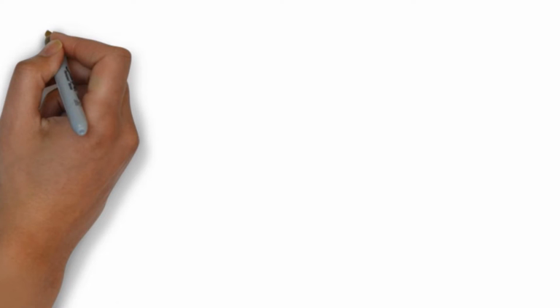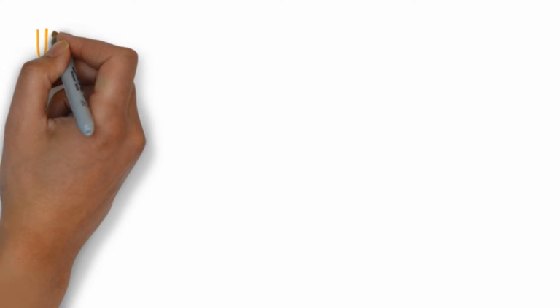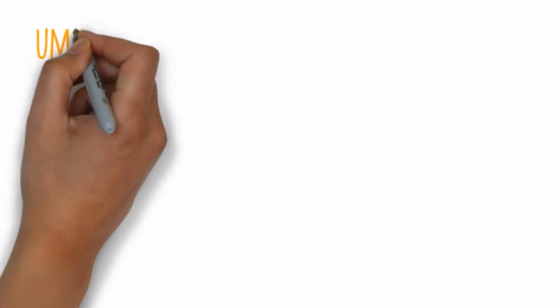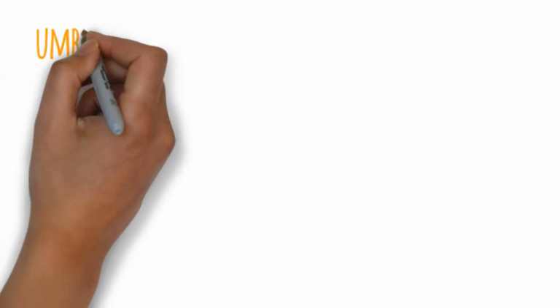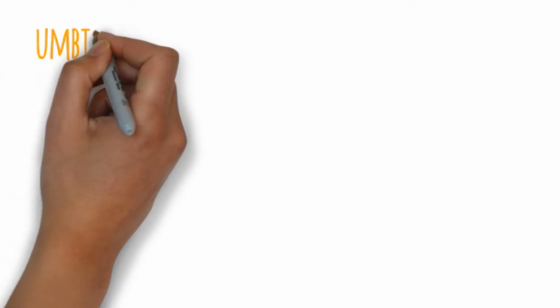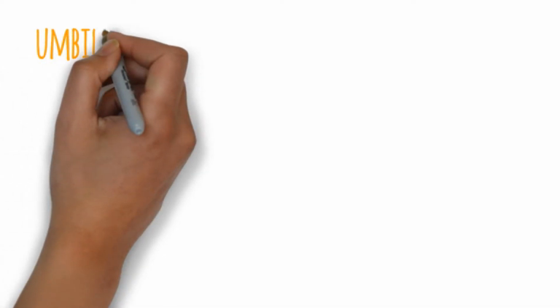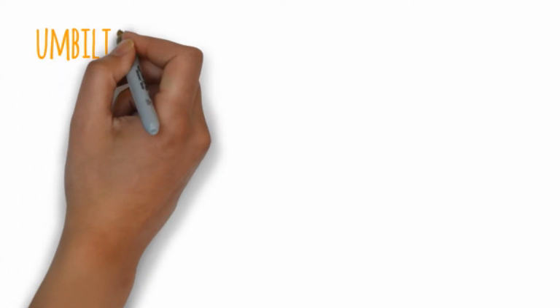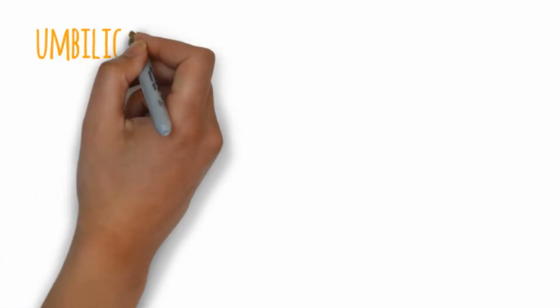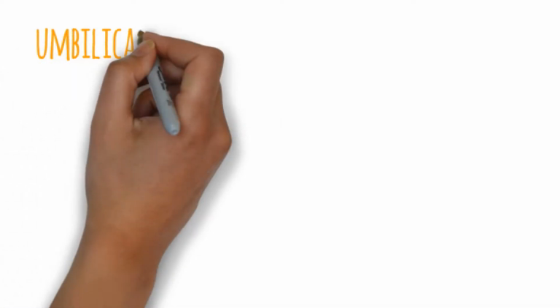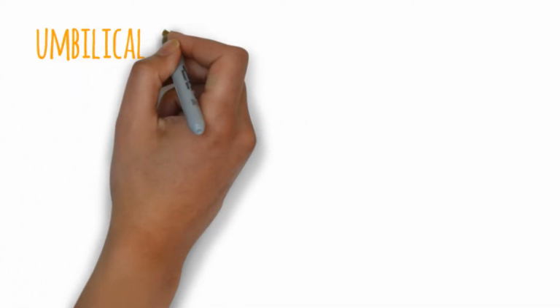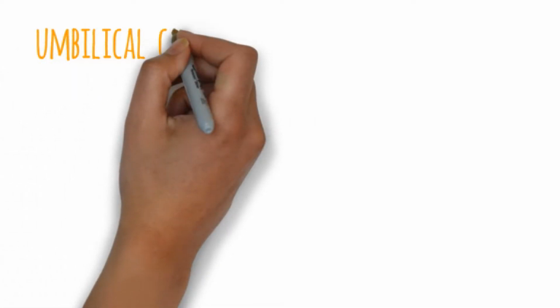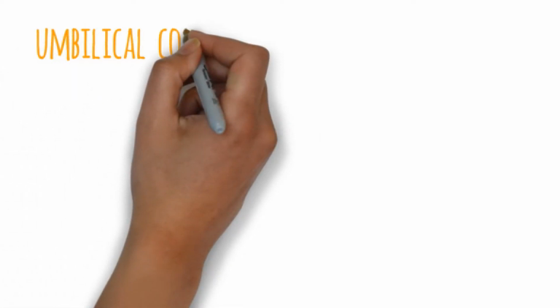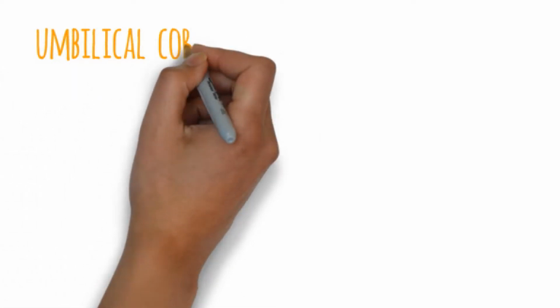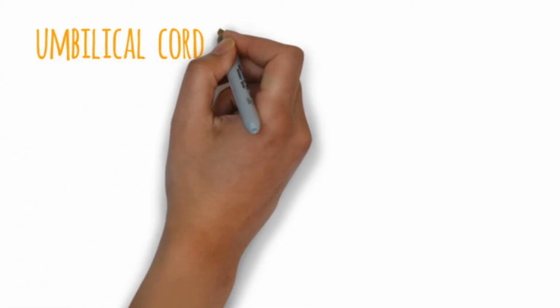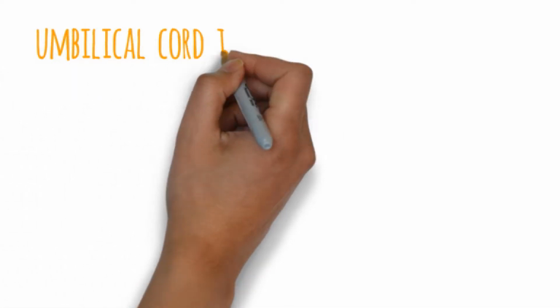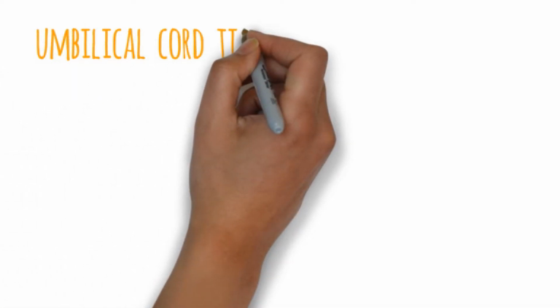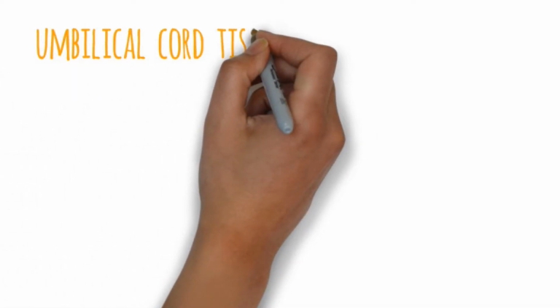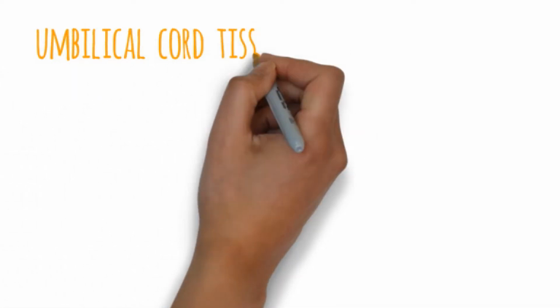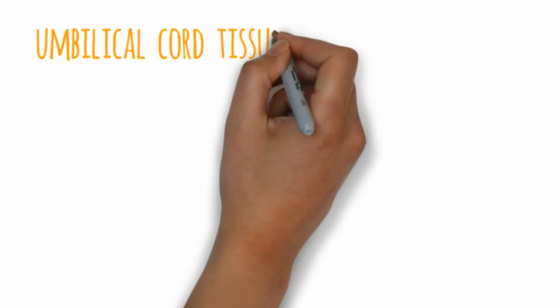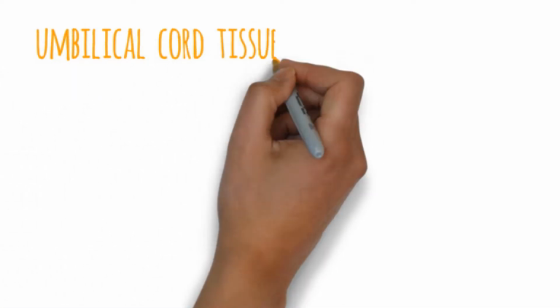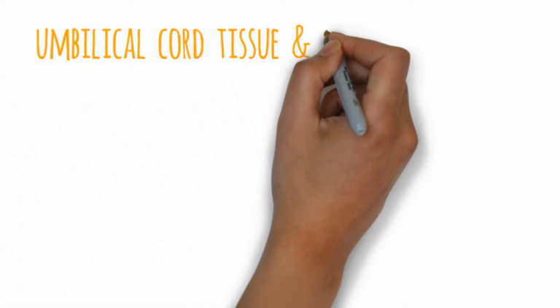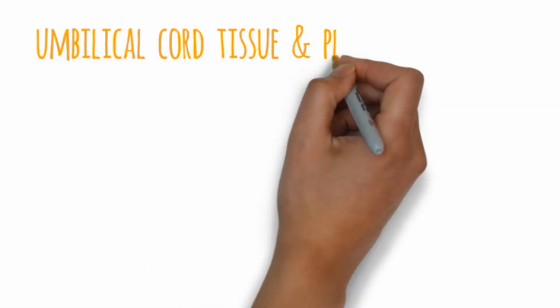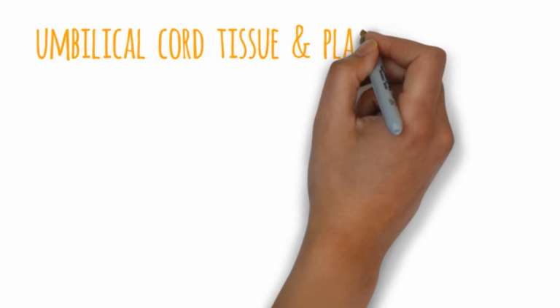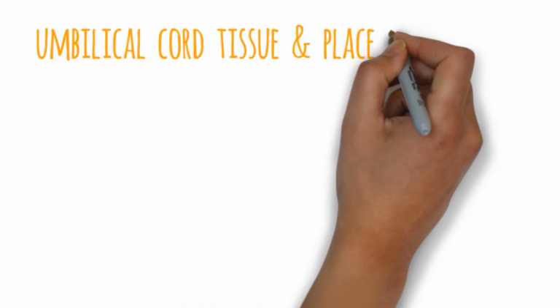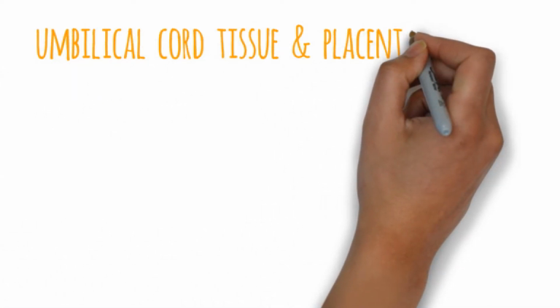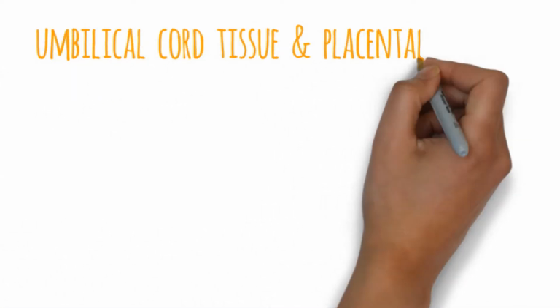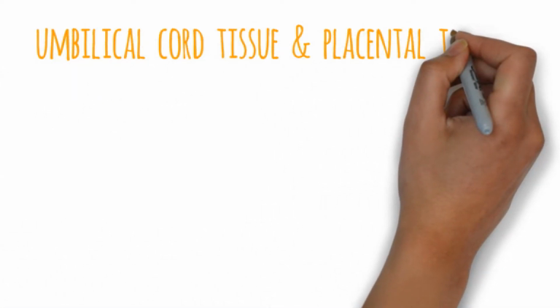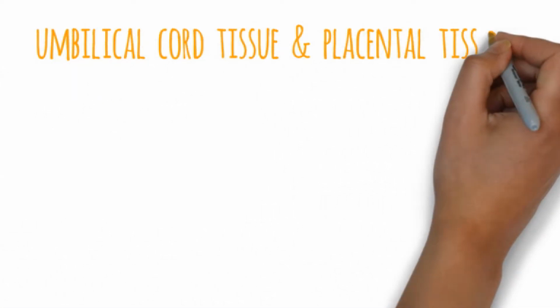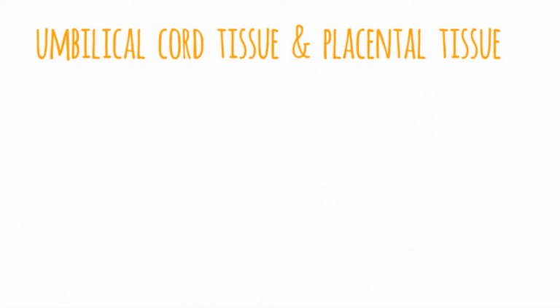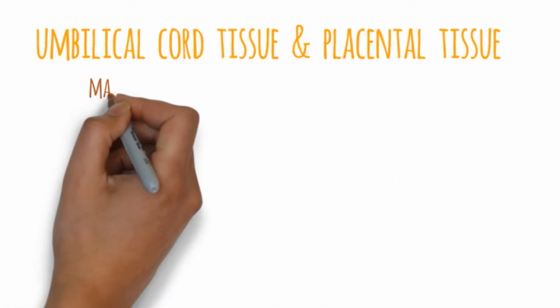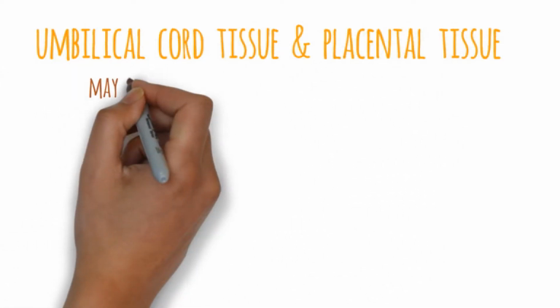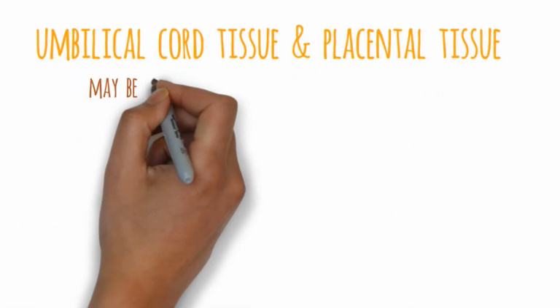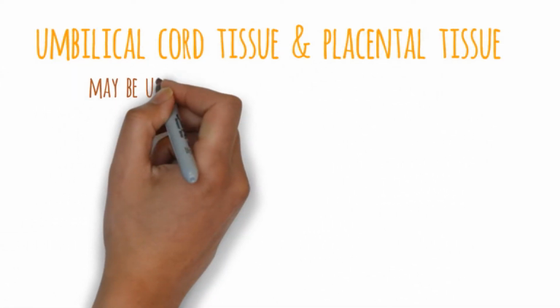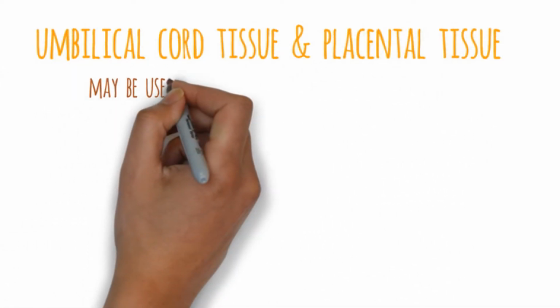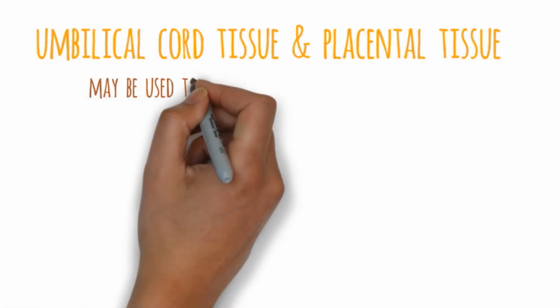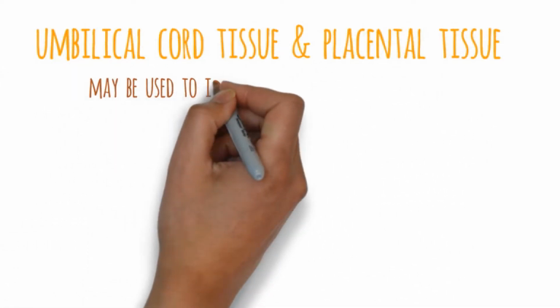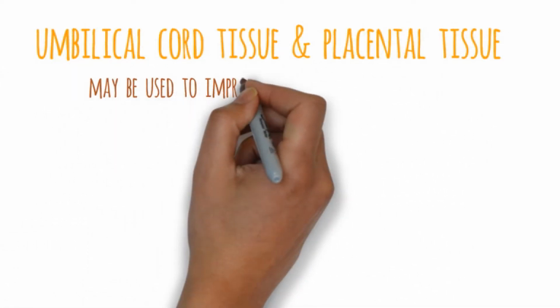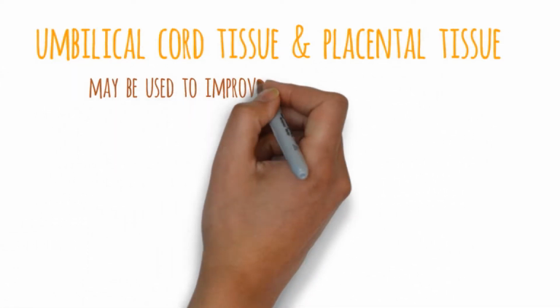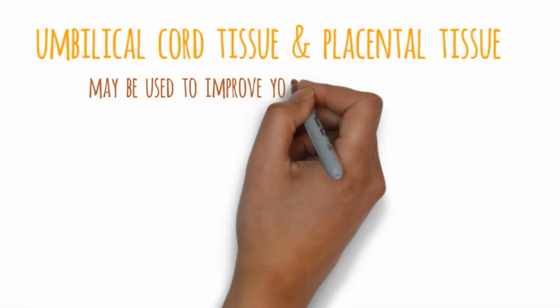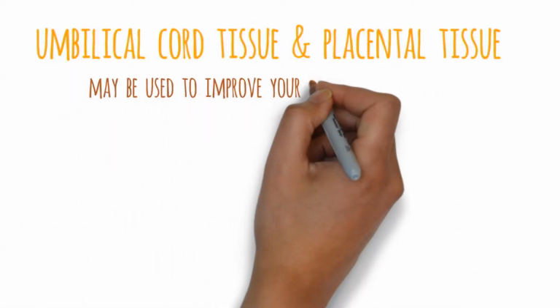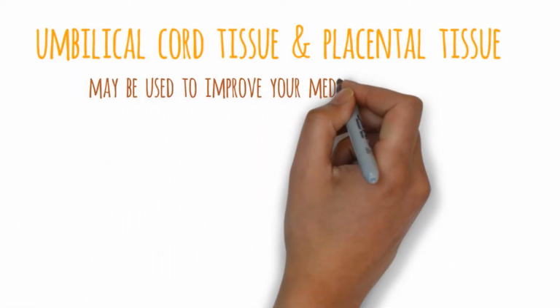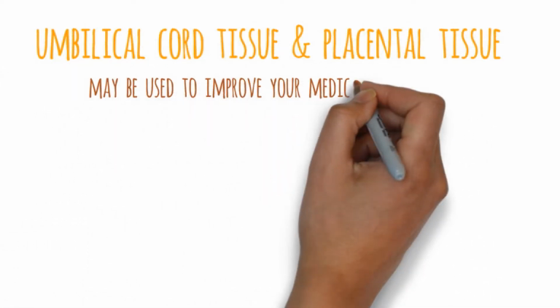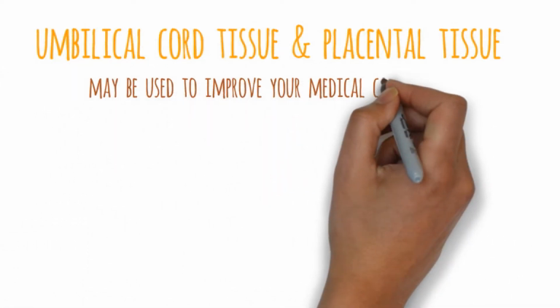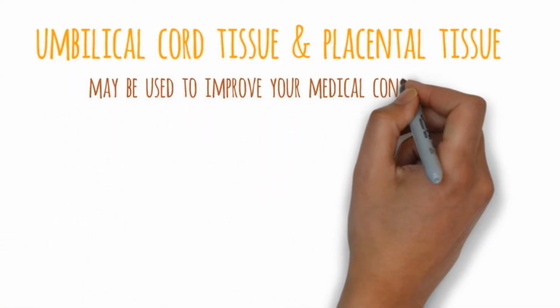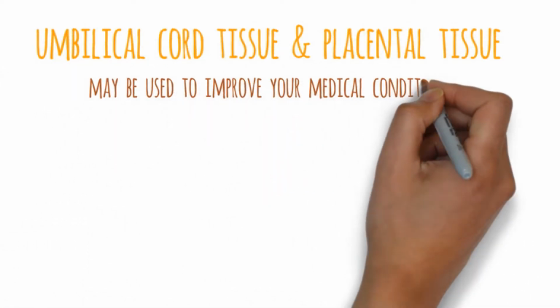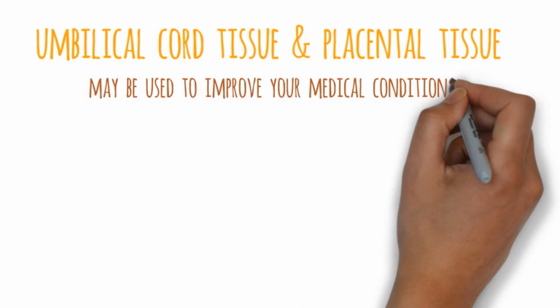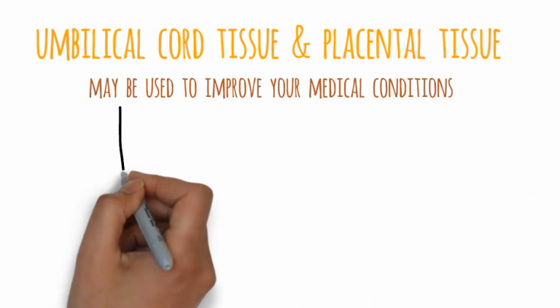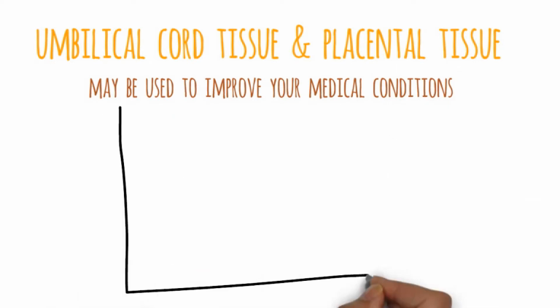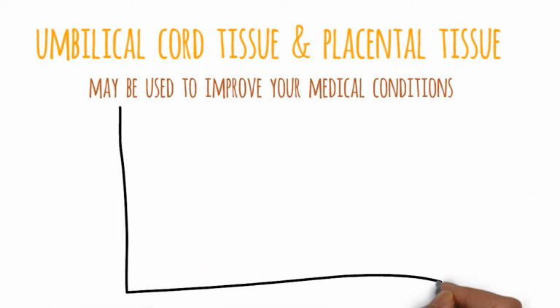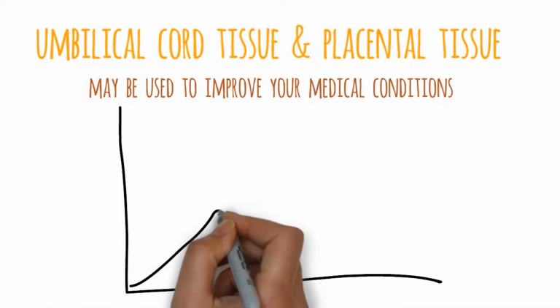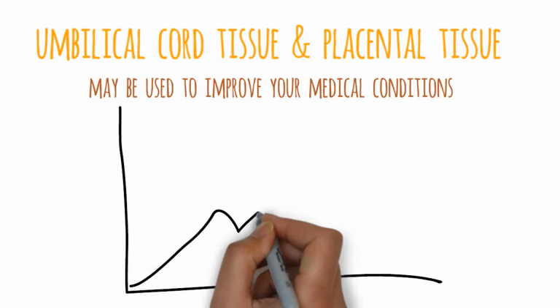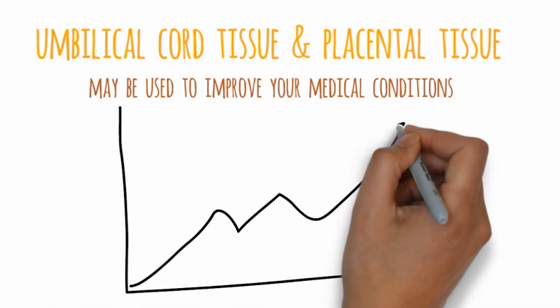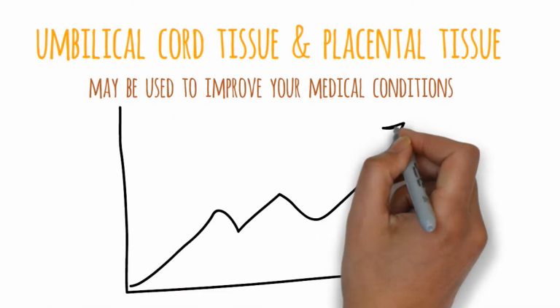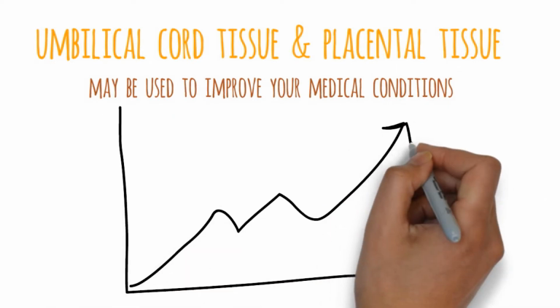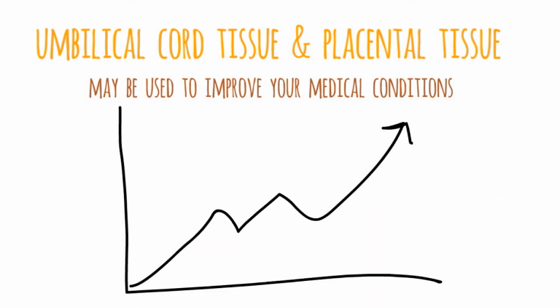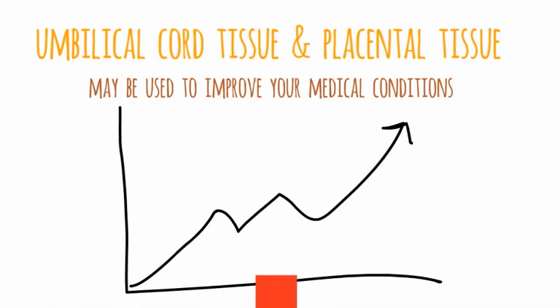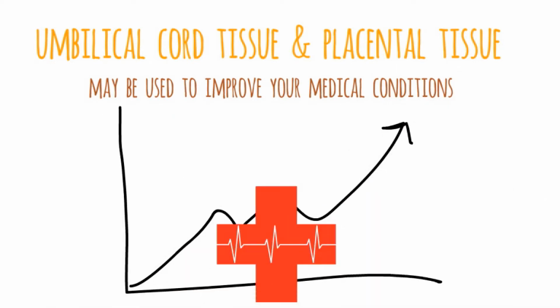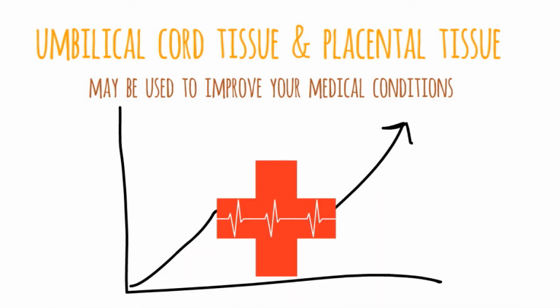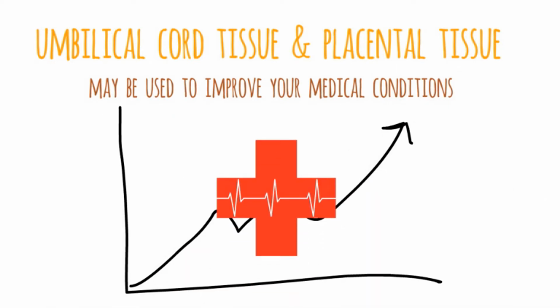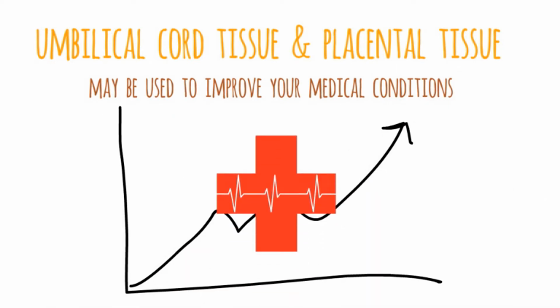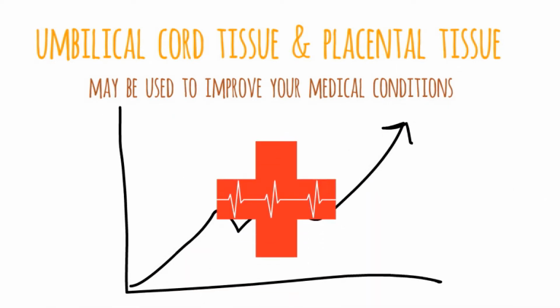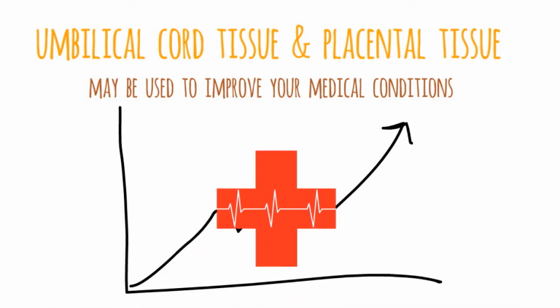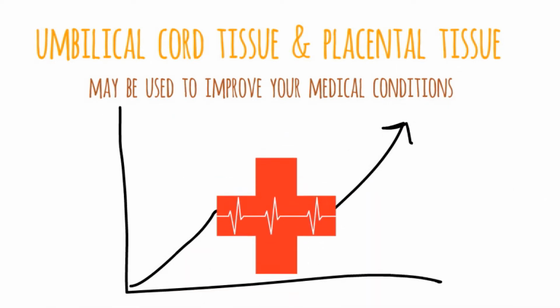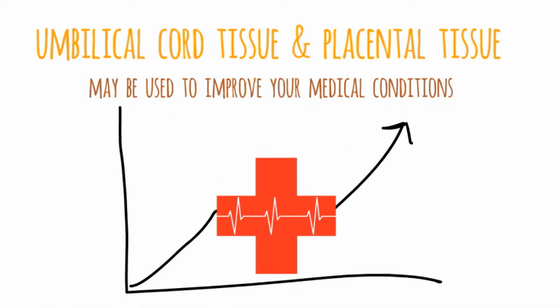You may have heard how umbilical cord and placental tissue may be used to improve your medical conditions. How does that work exactly?